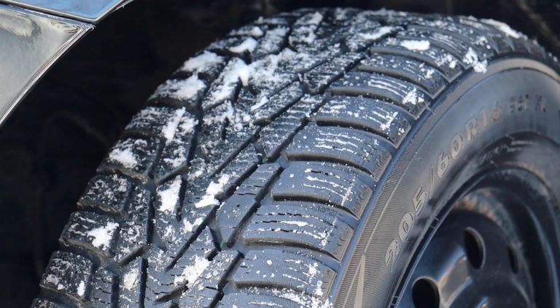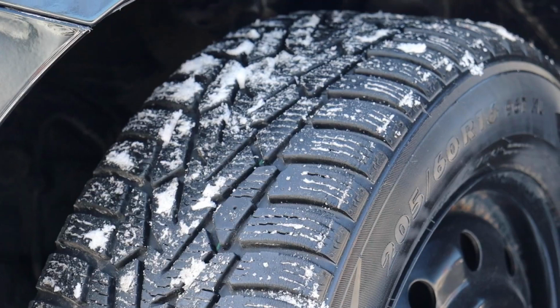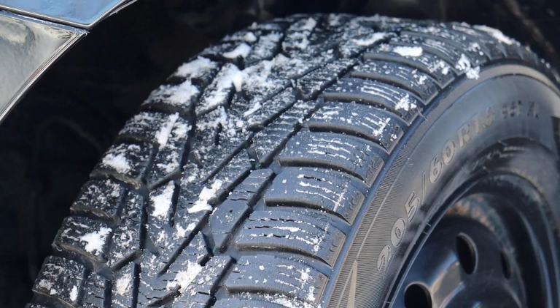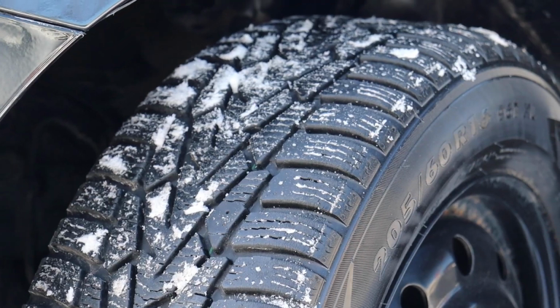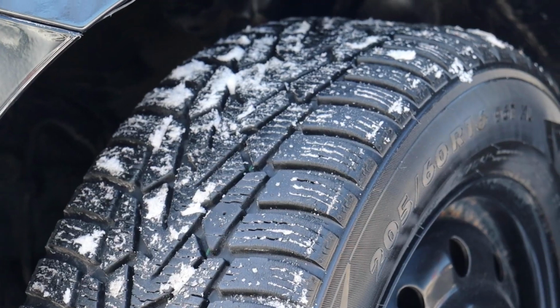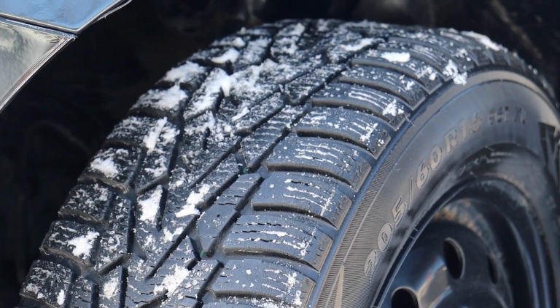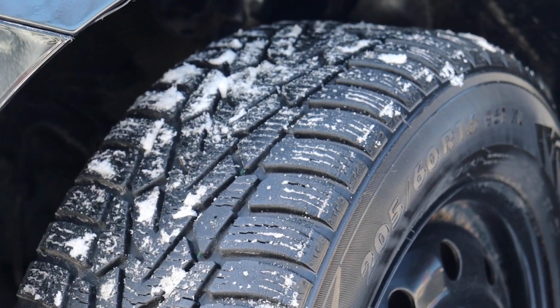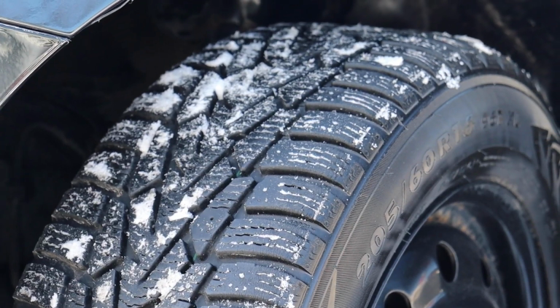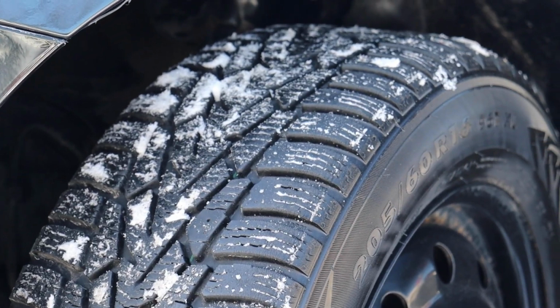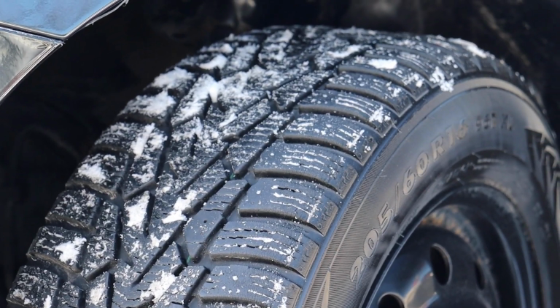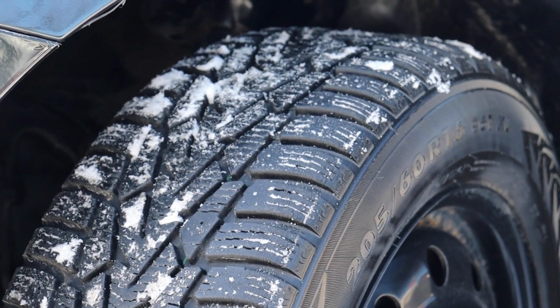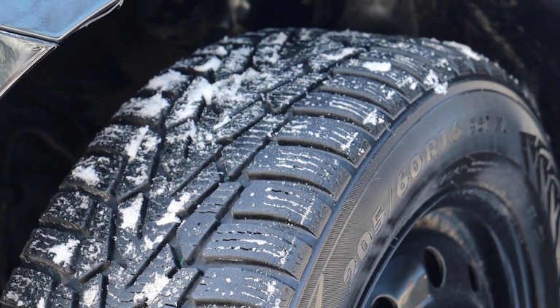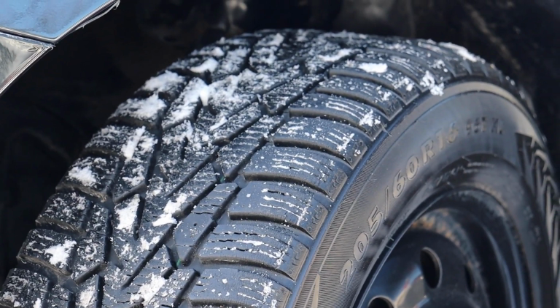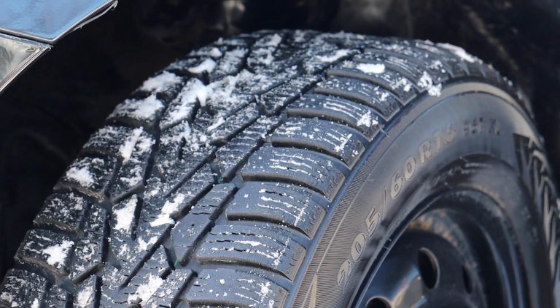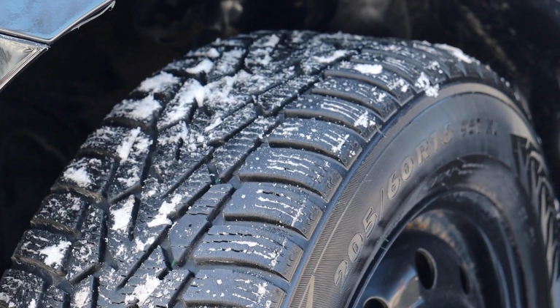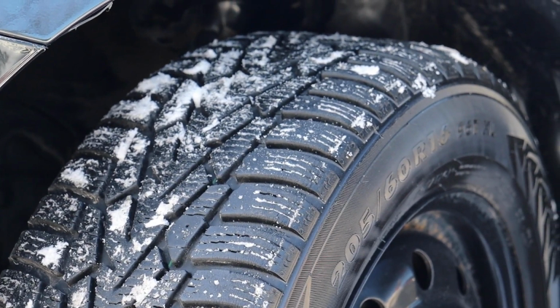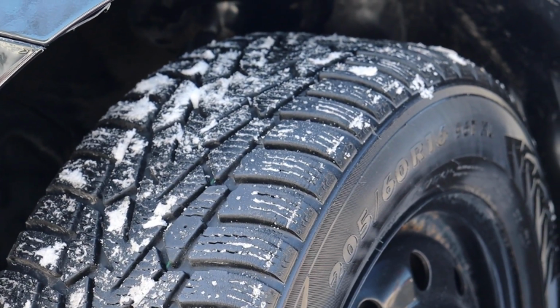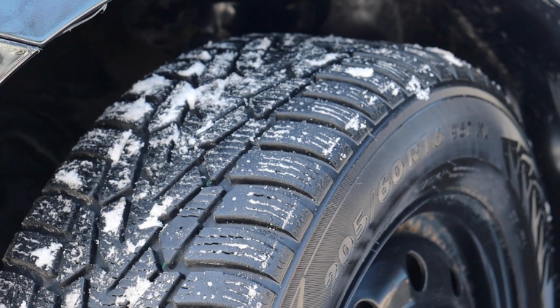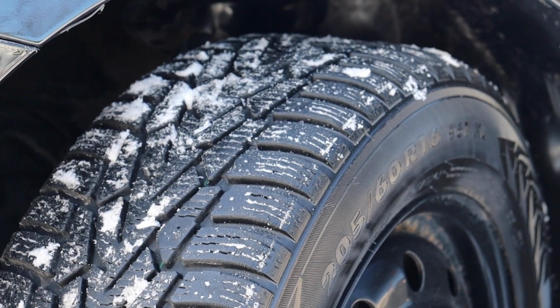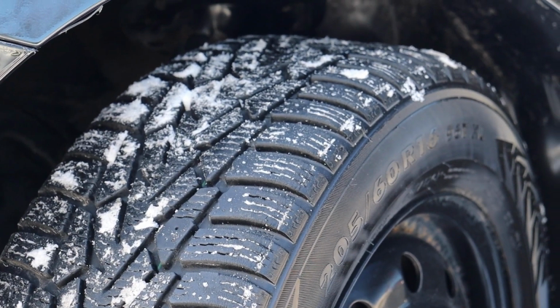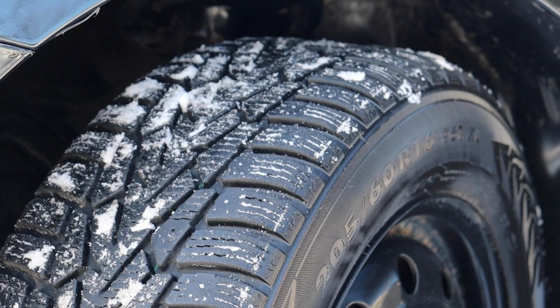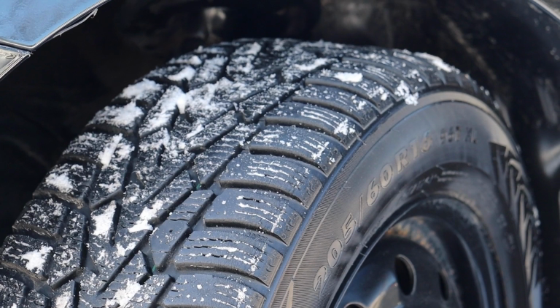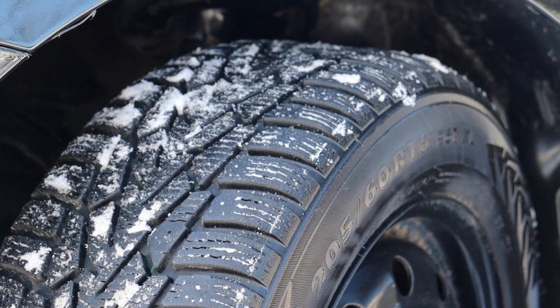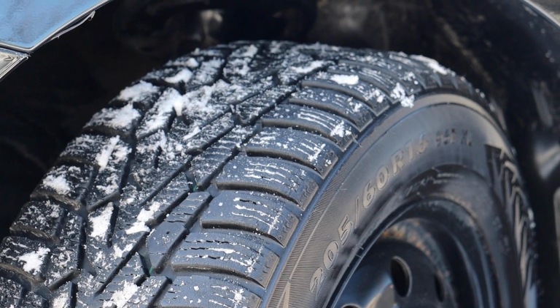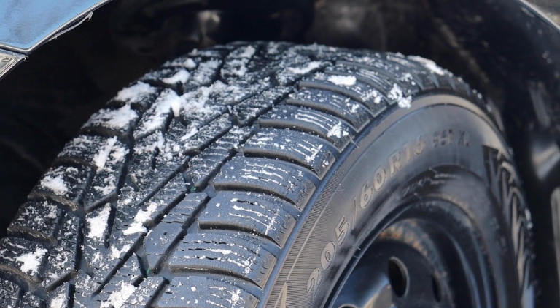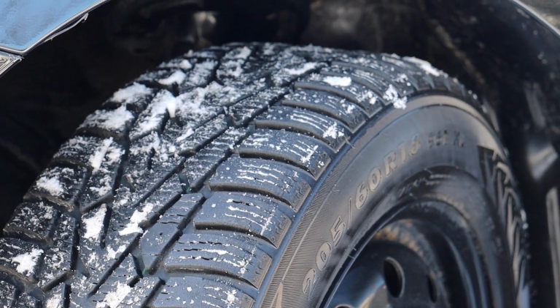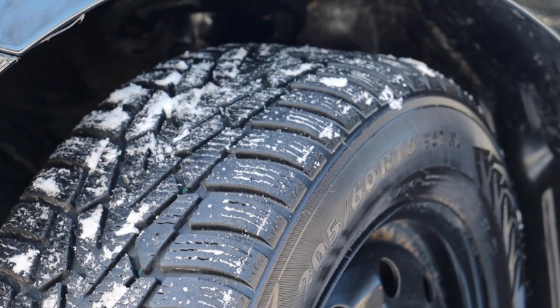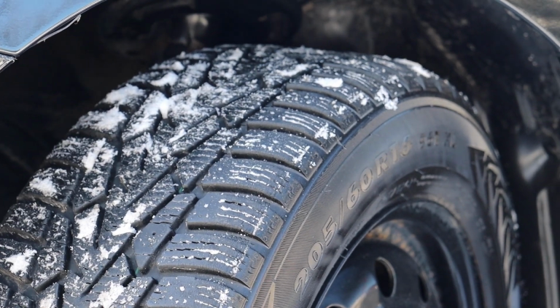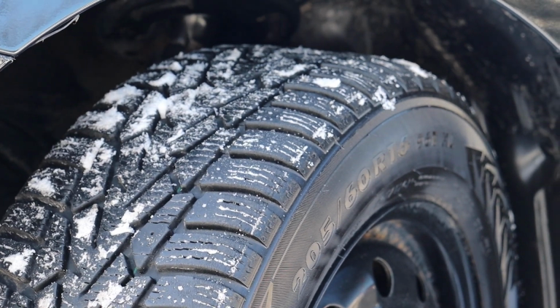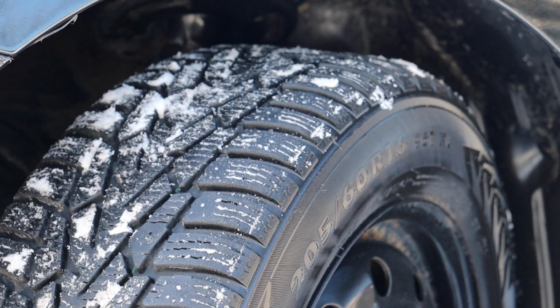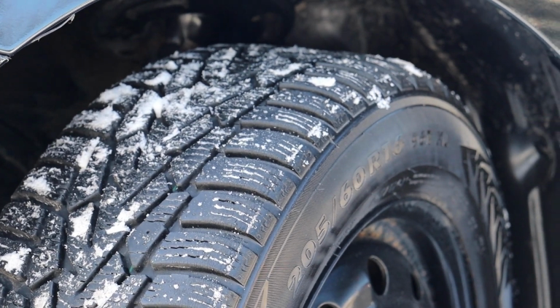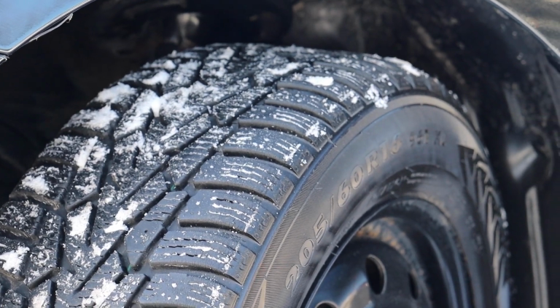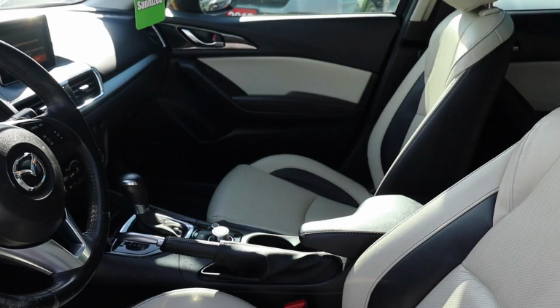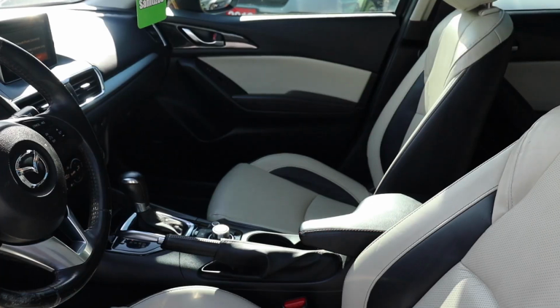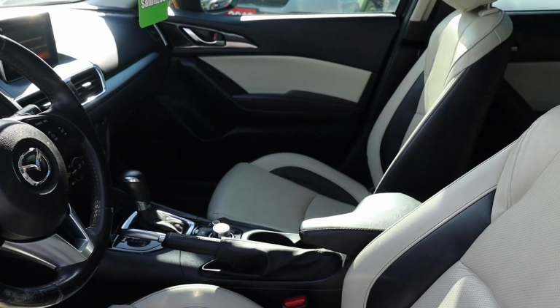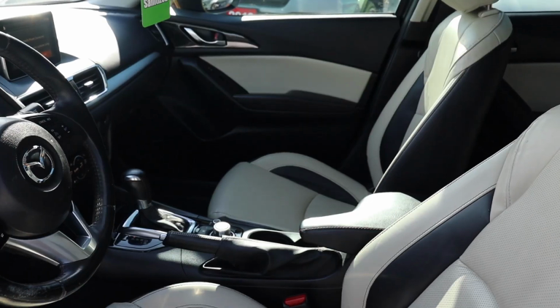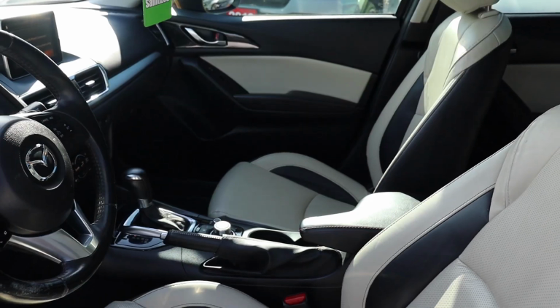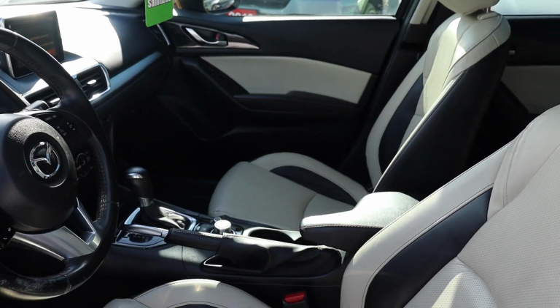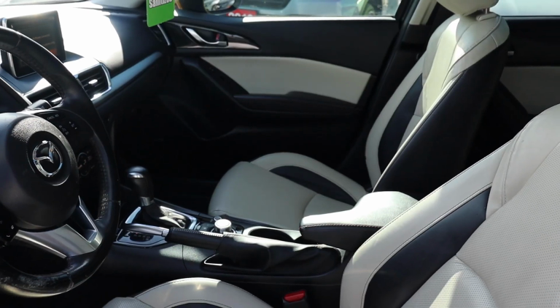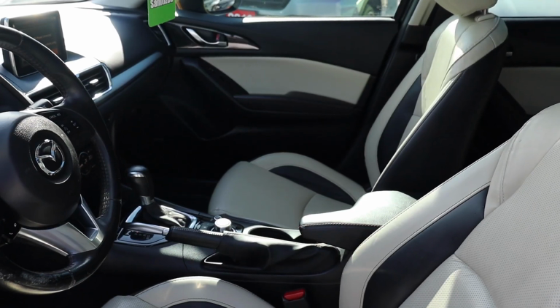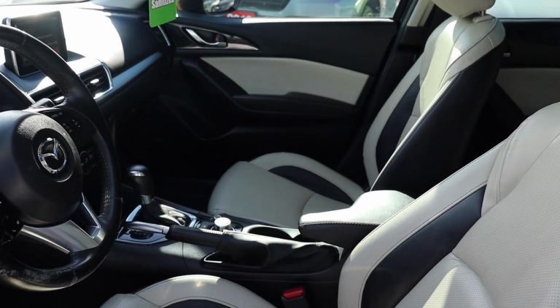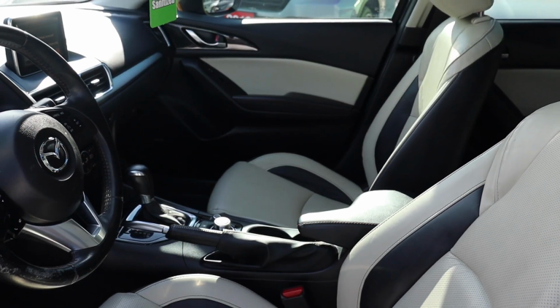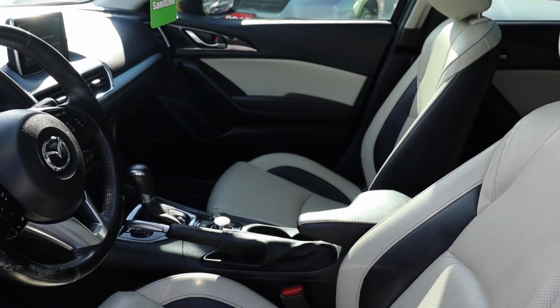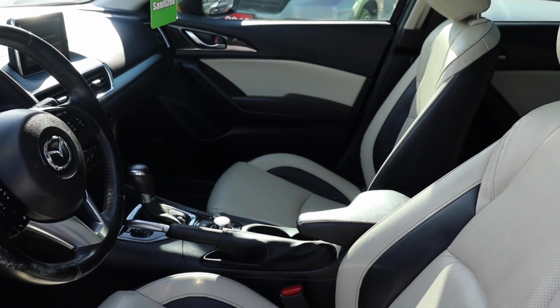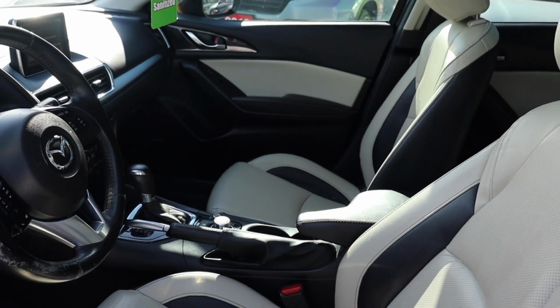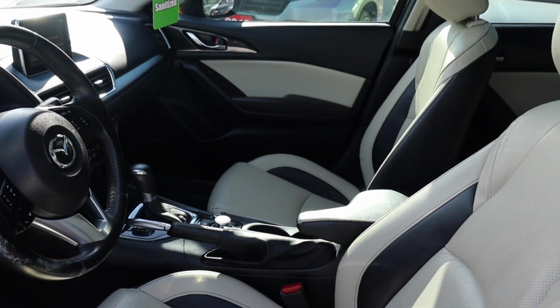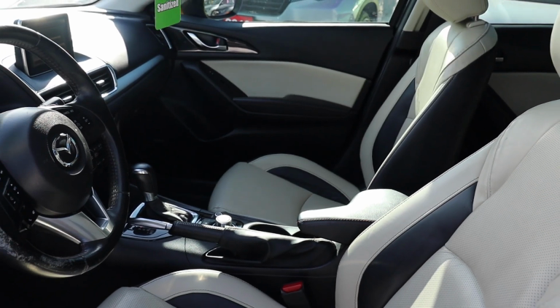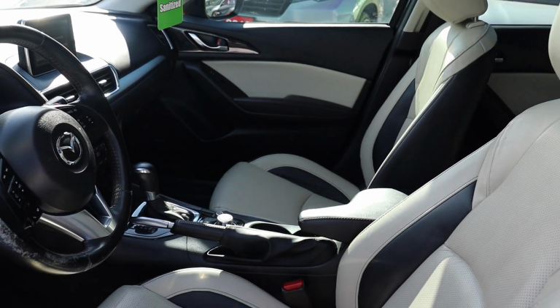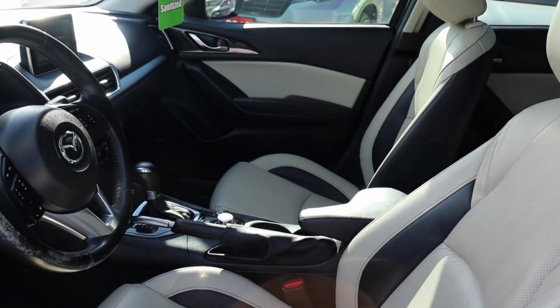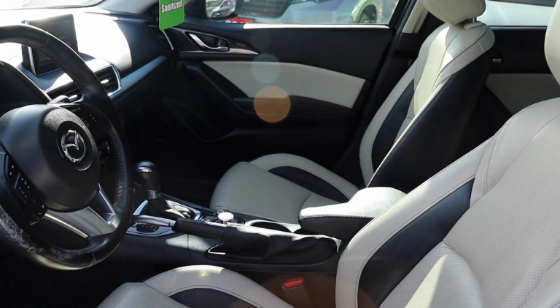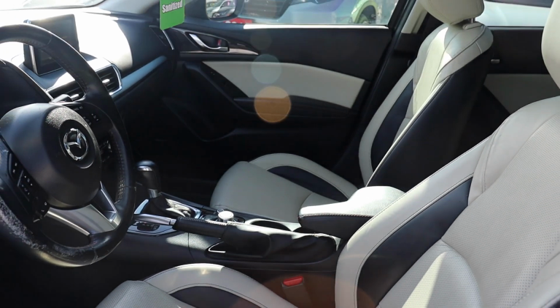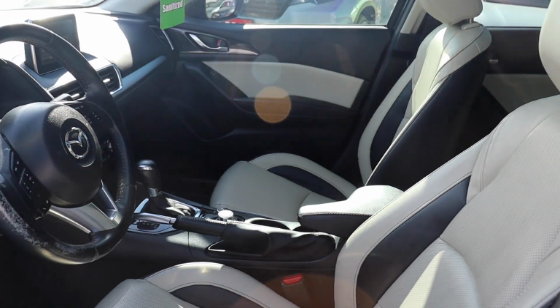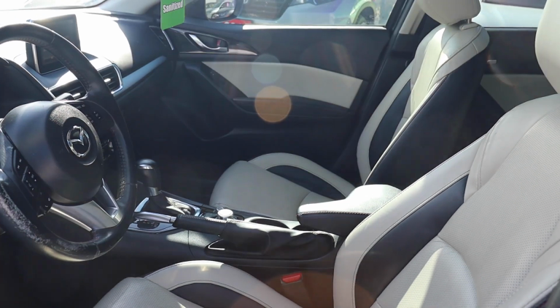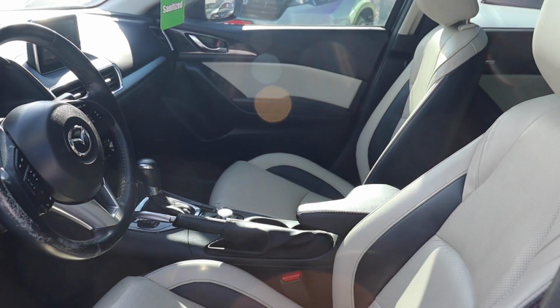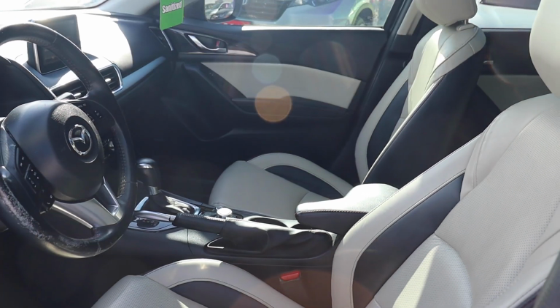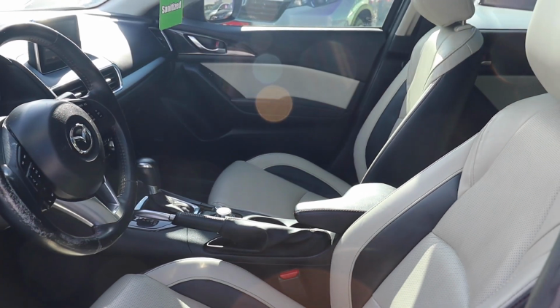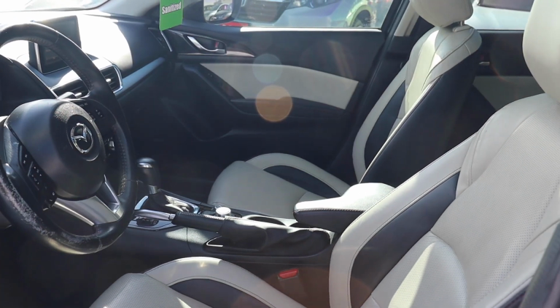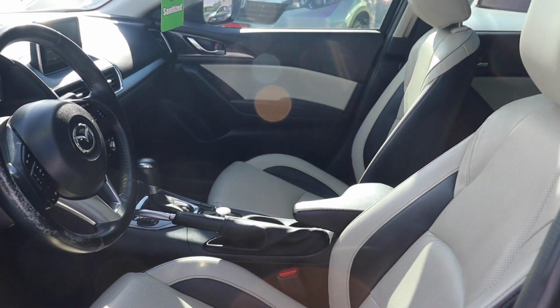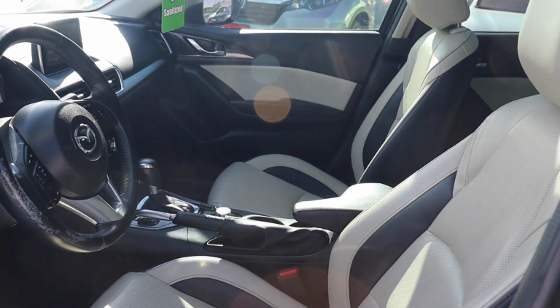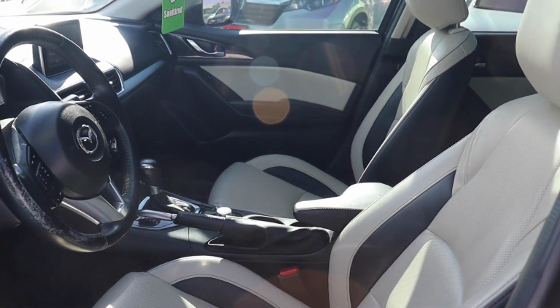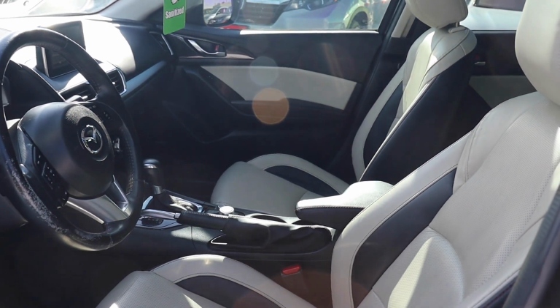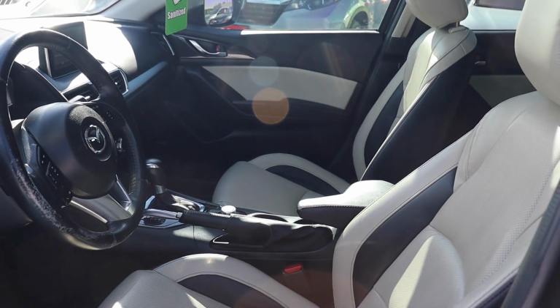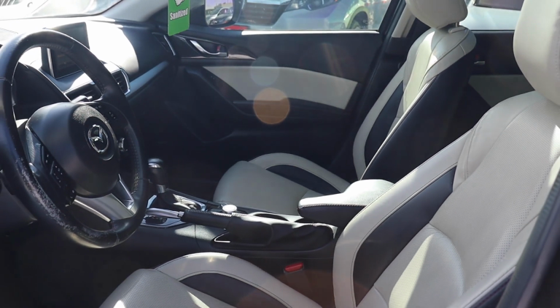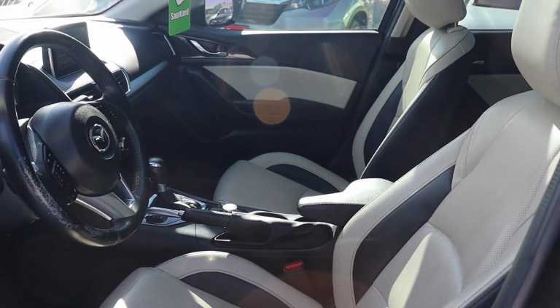All four tires have been replaced and this vehicle has been fully detailed, so book your appointment today here at Formula Honda.